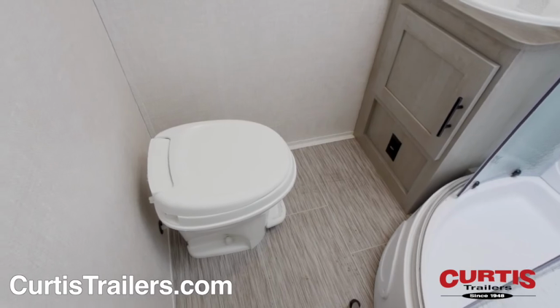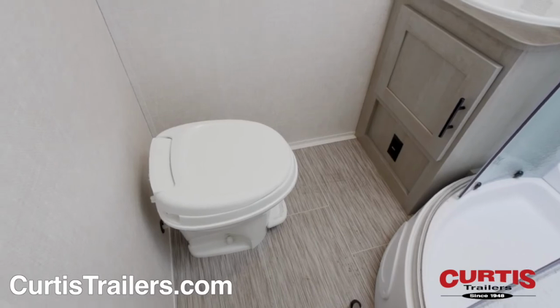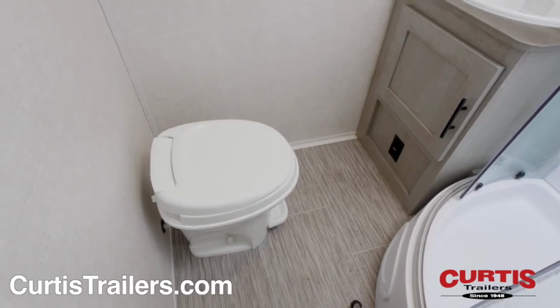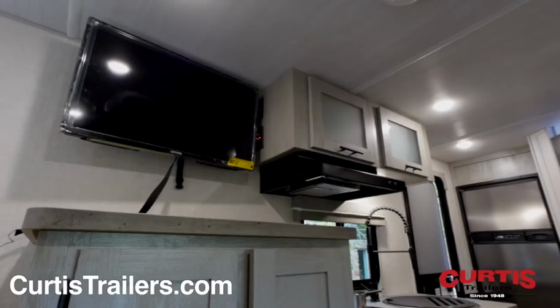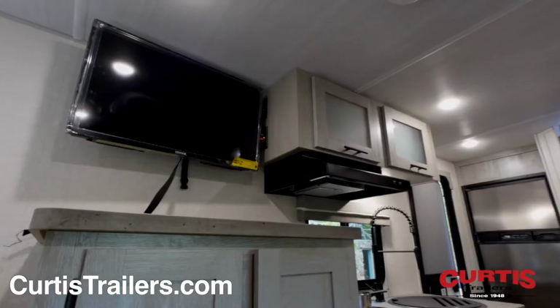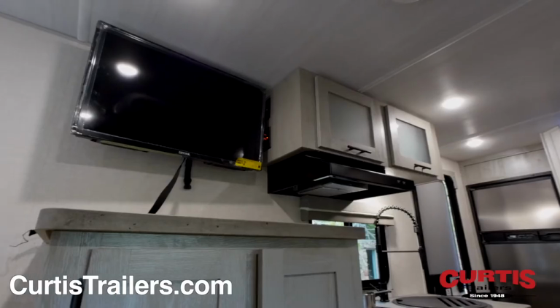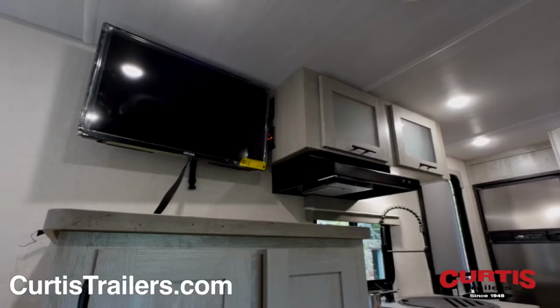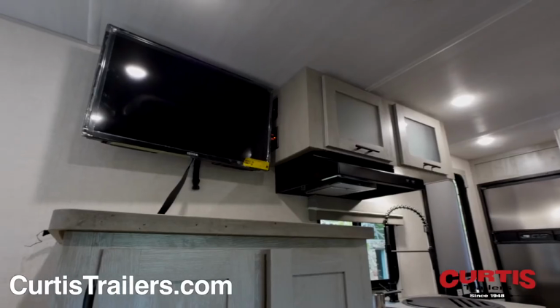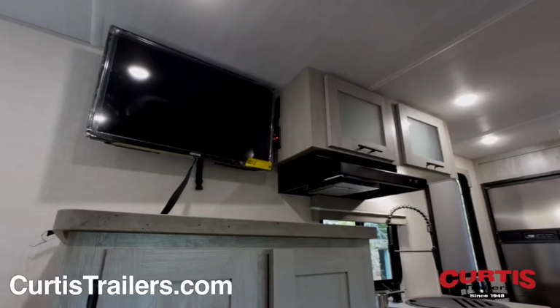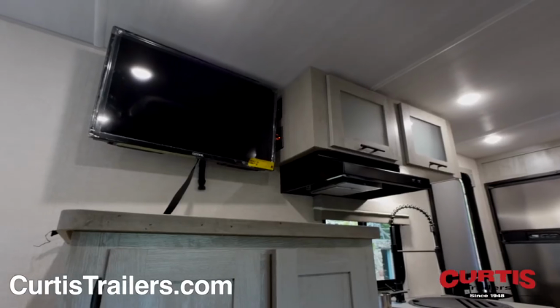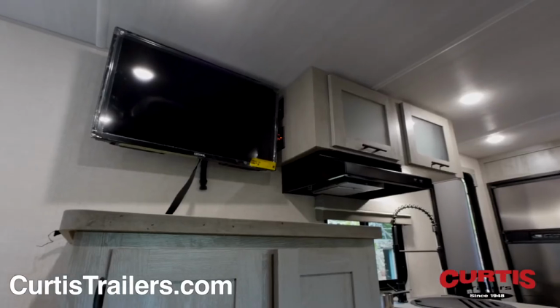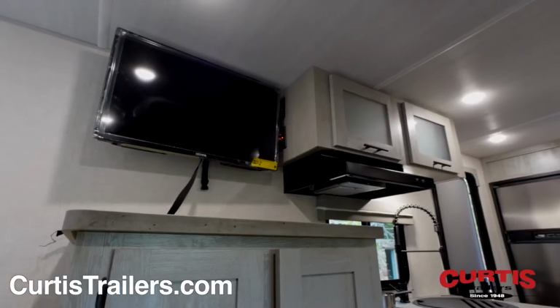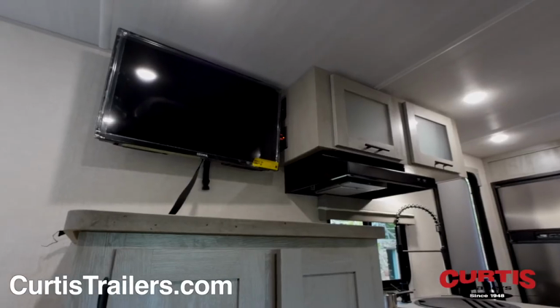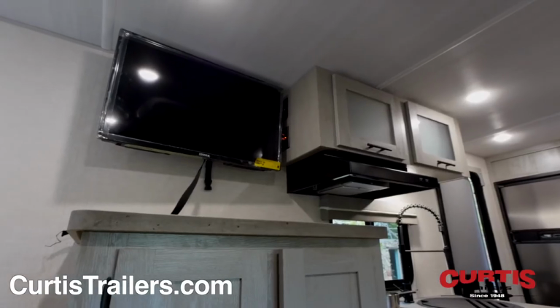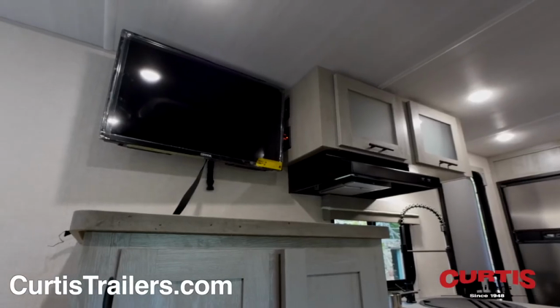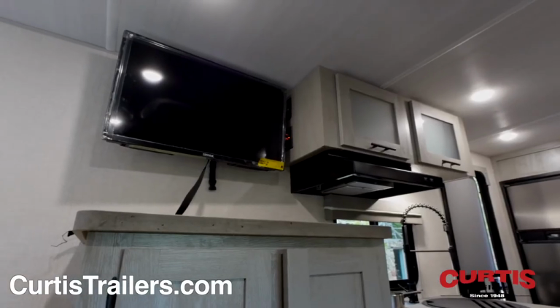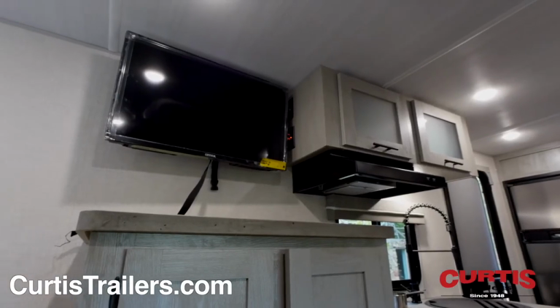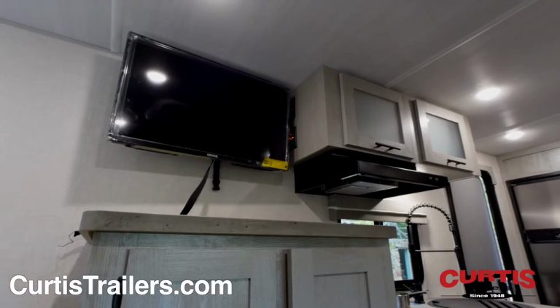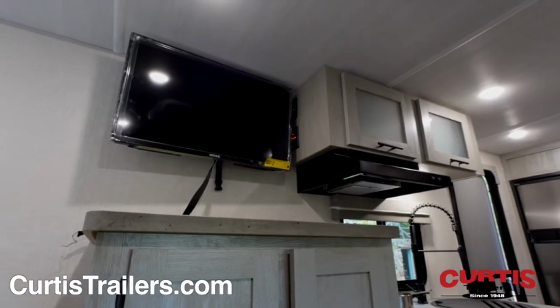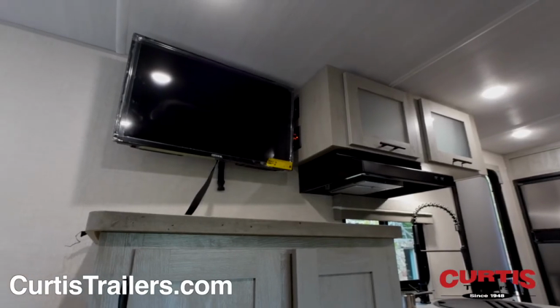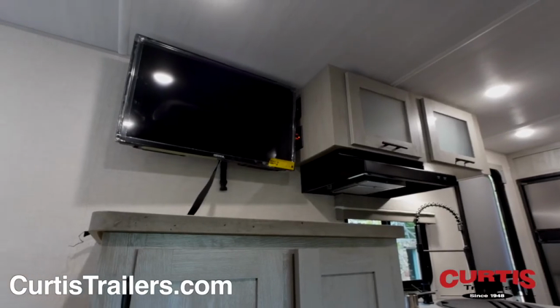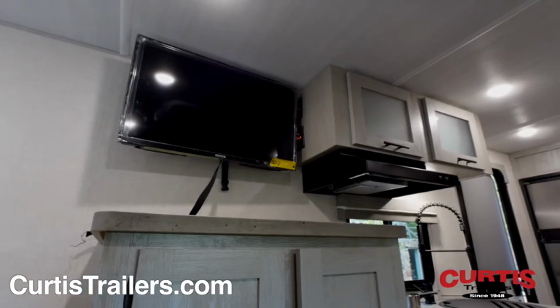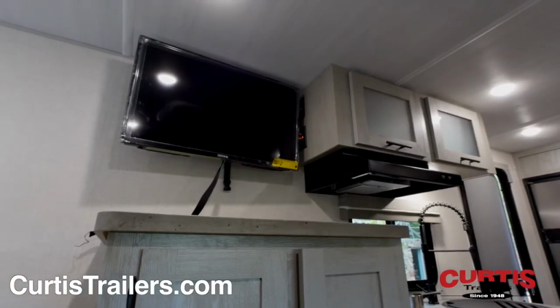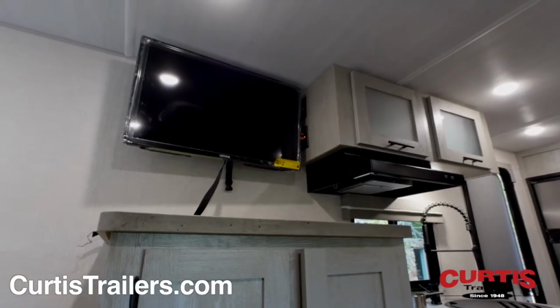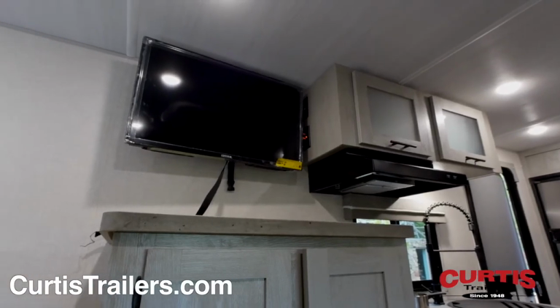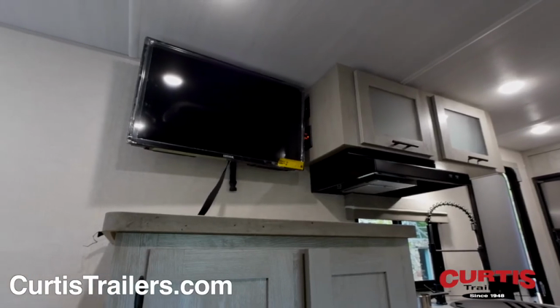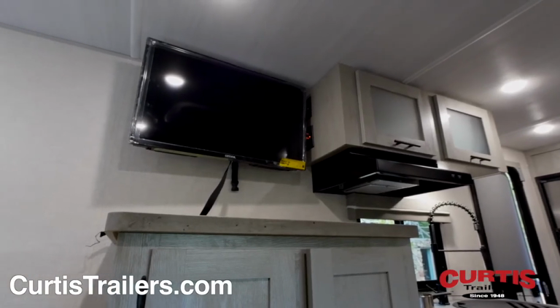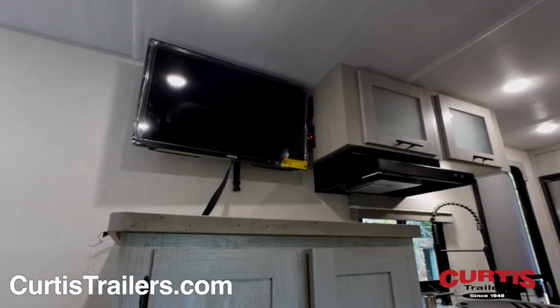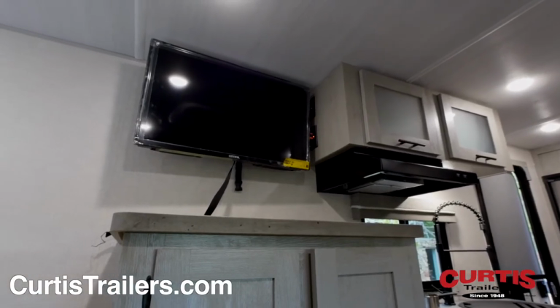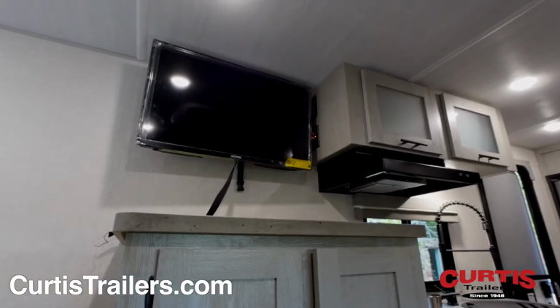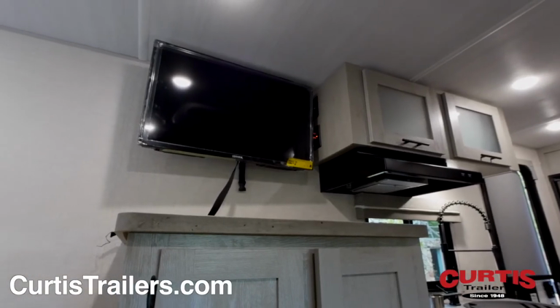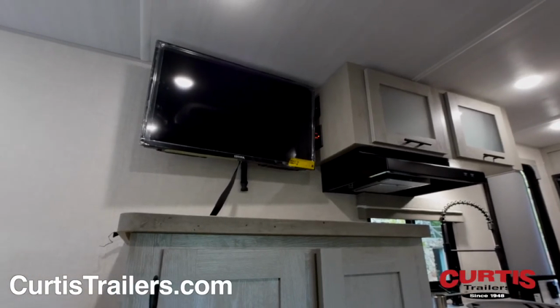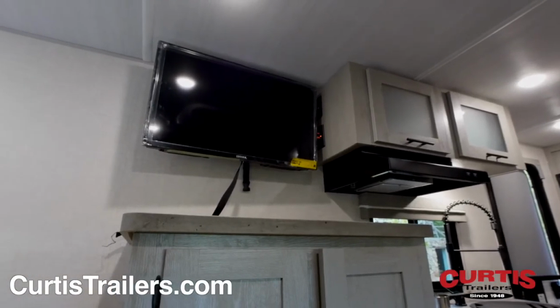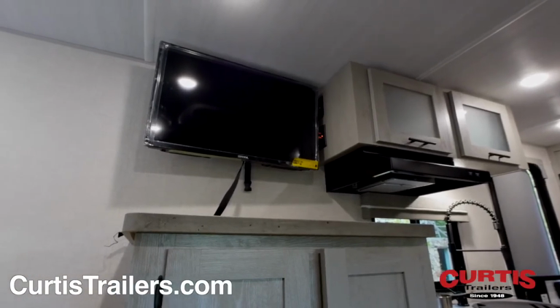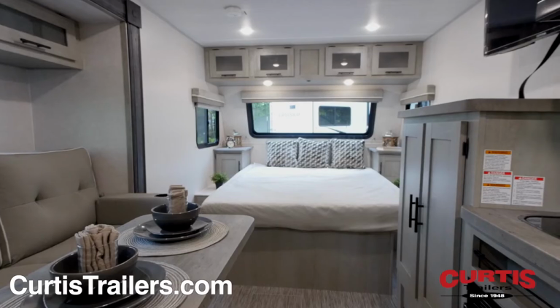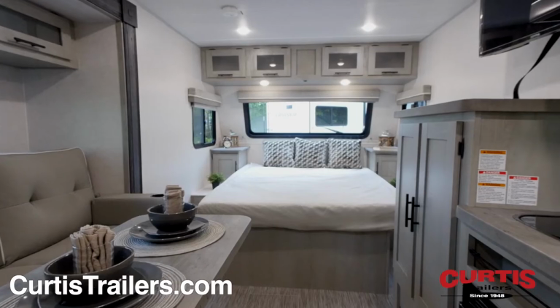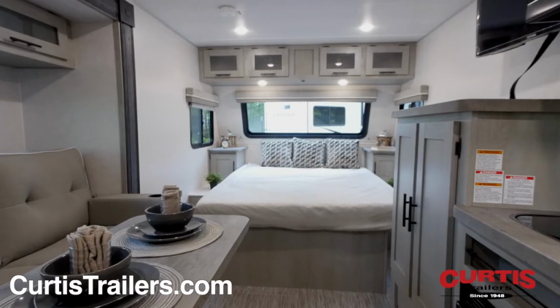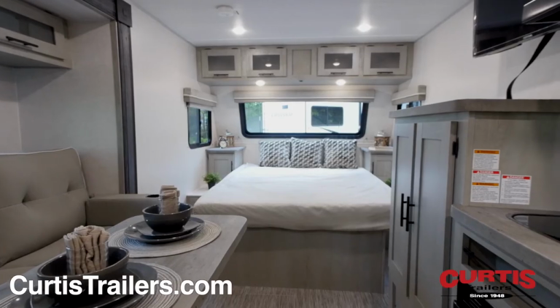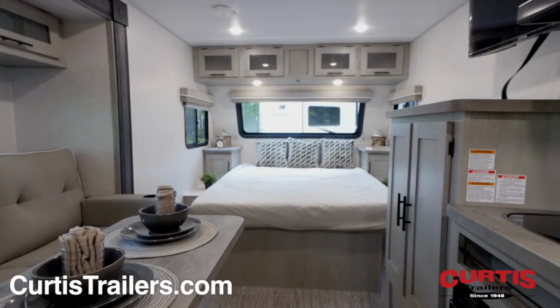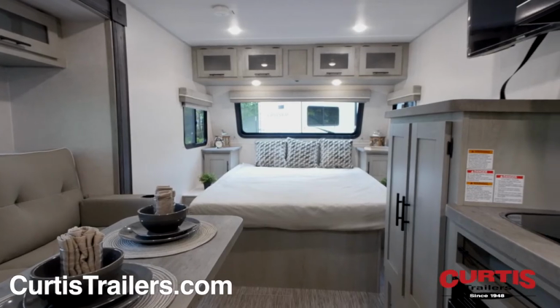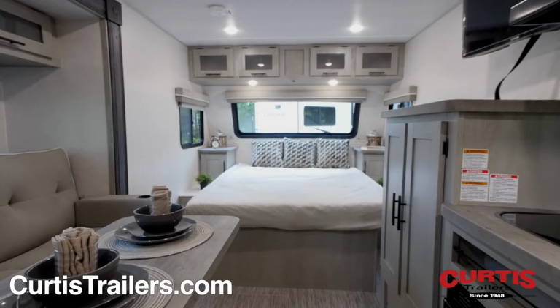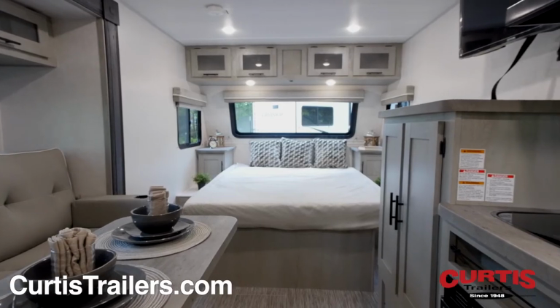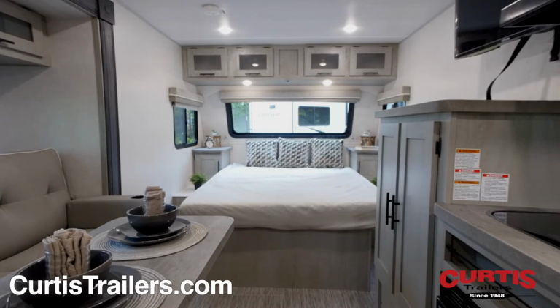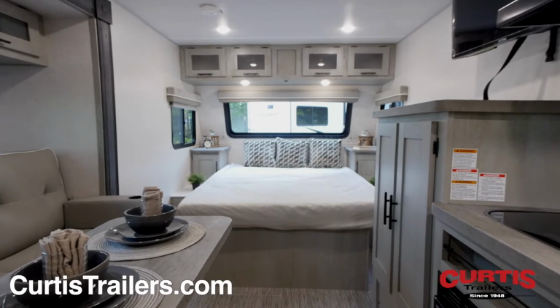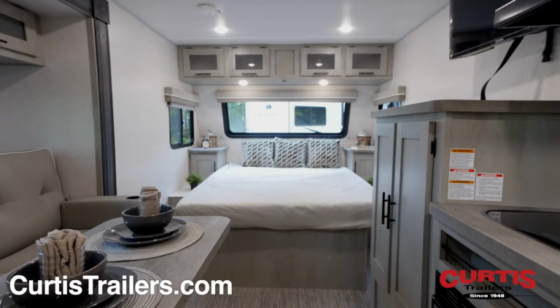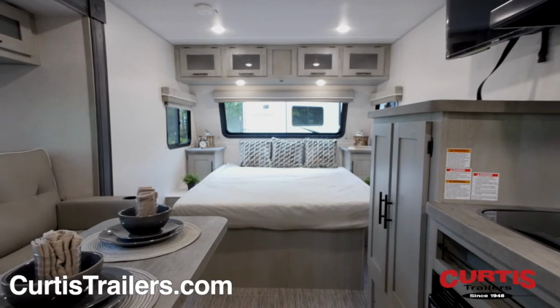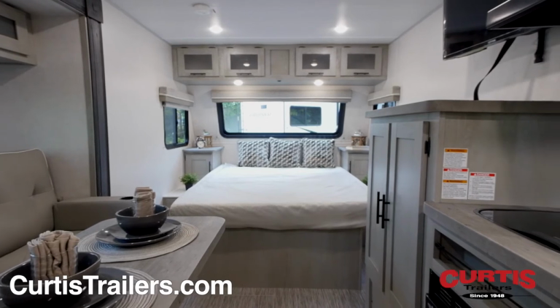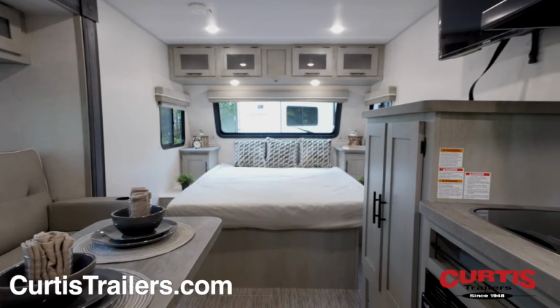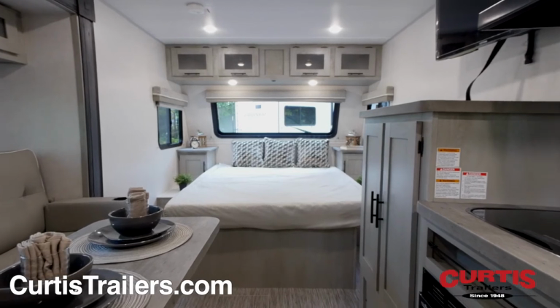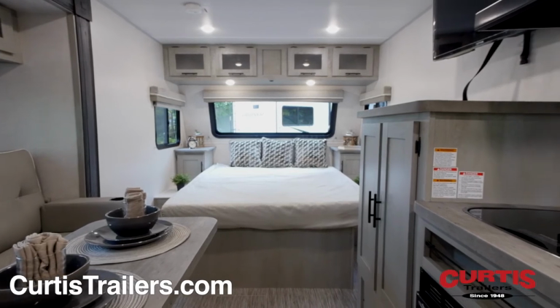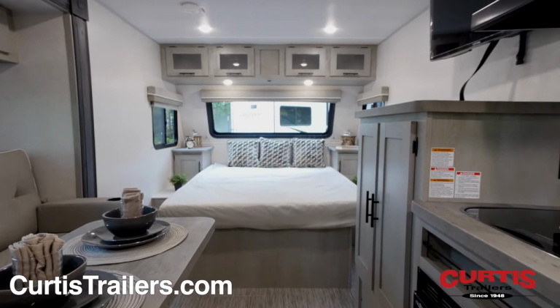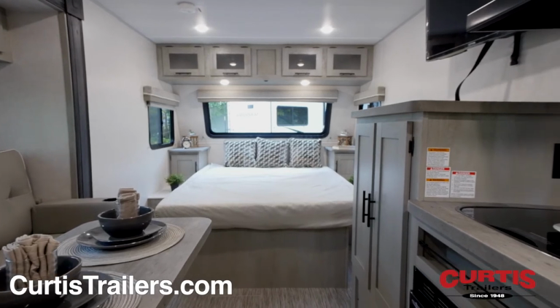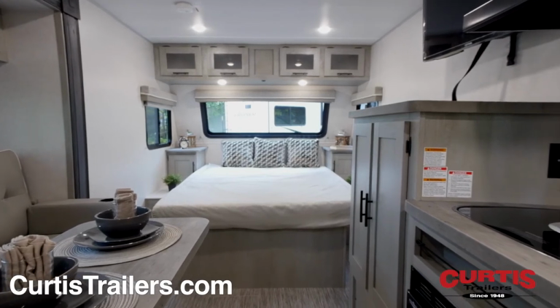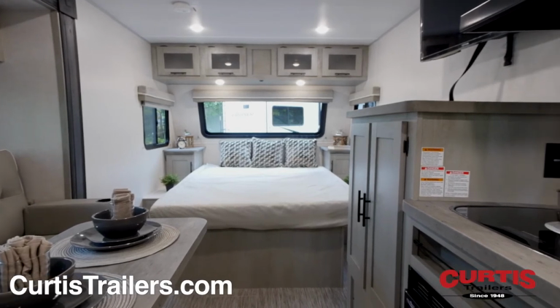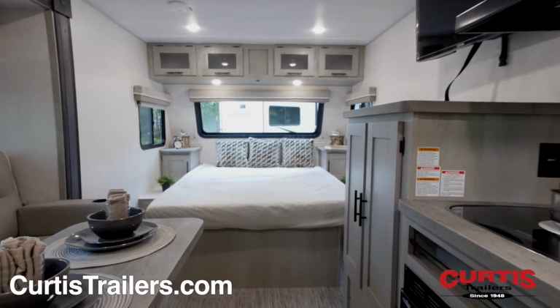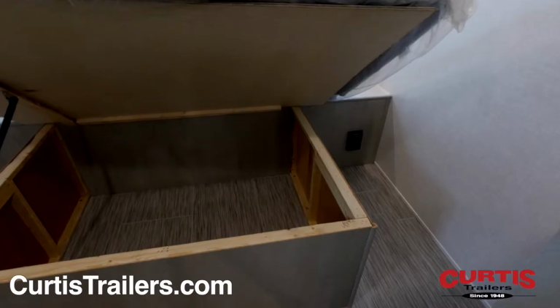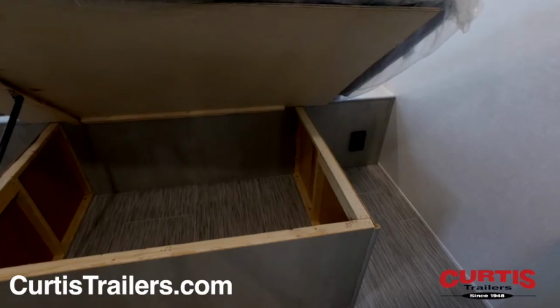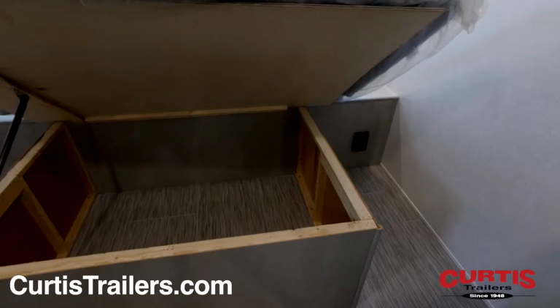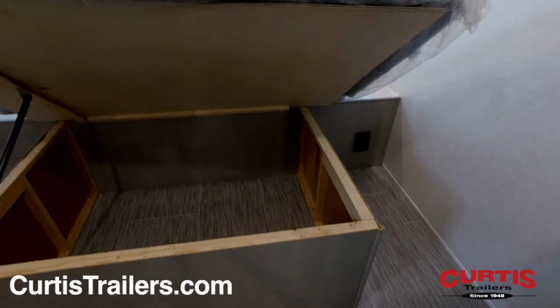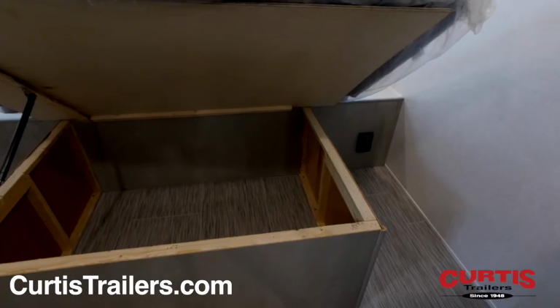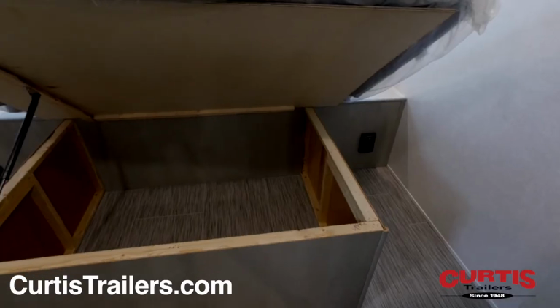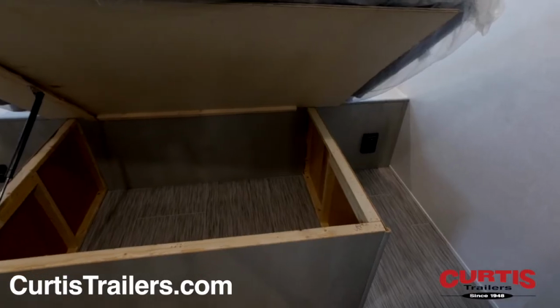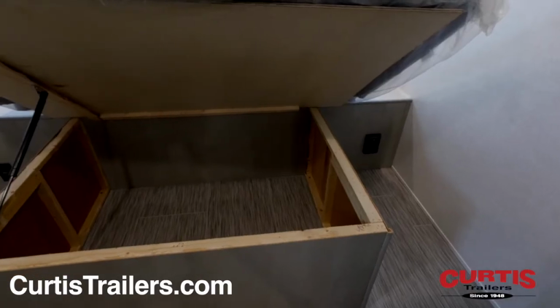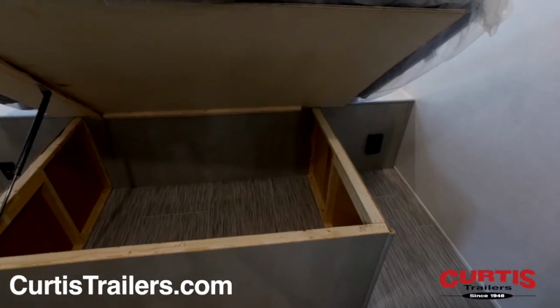At the end of the day, catch a movie on your HDTV from the comfort of your queen size bed with overhead cabinetry and under bed storage.